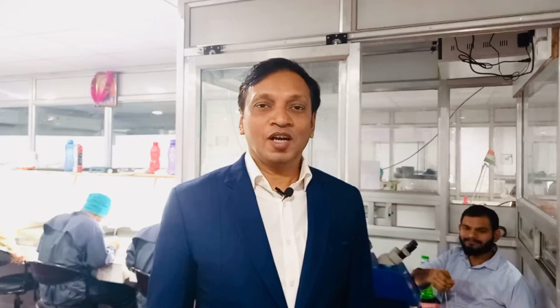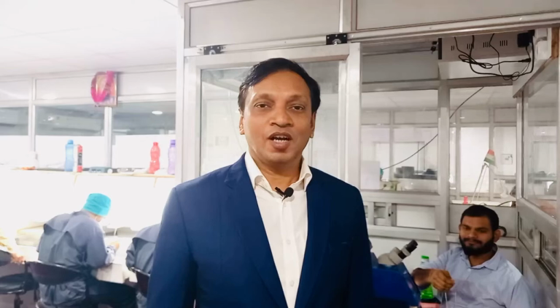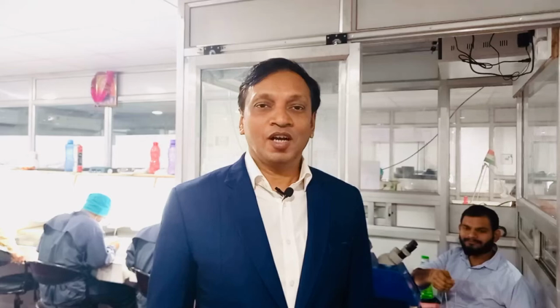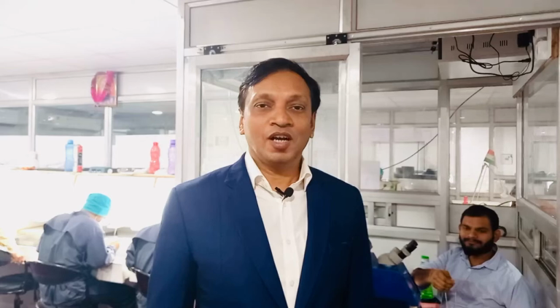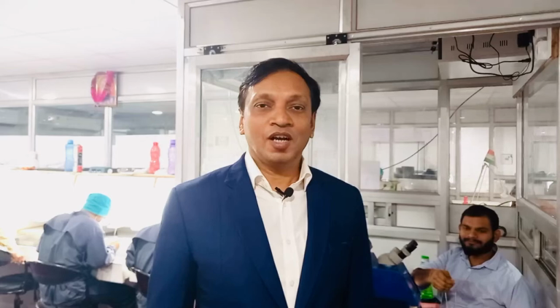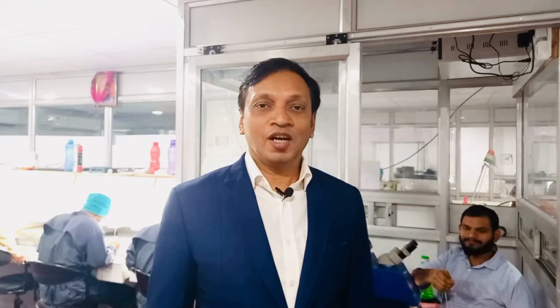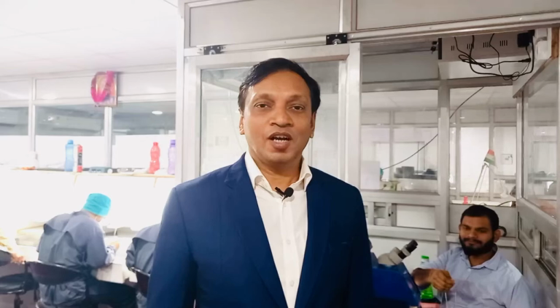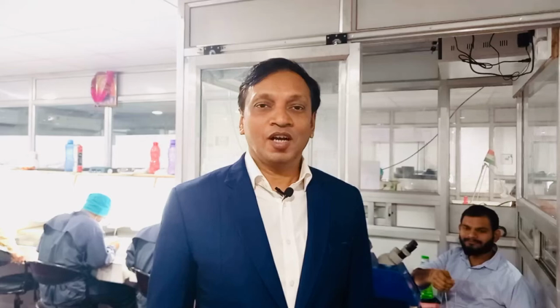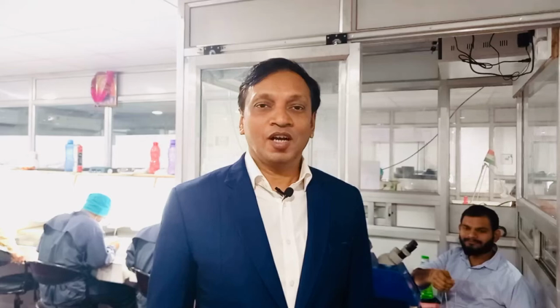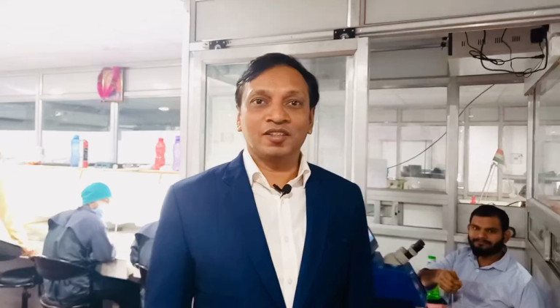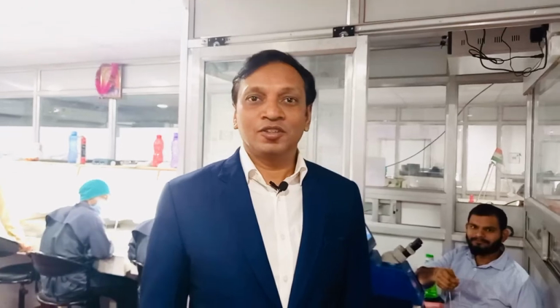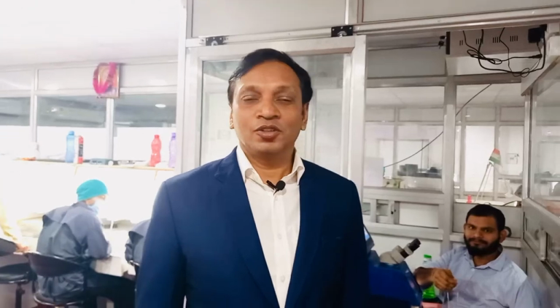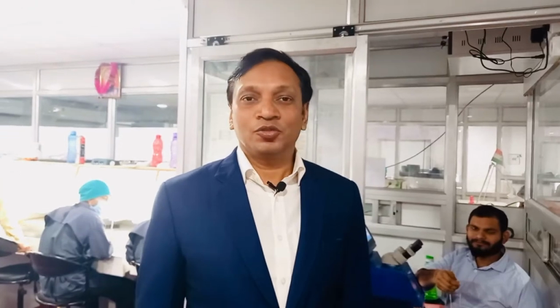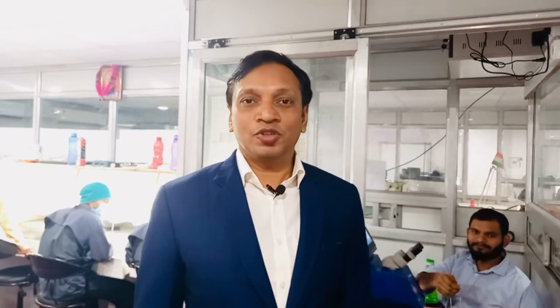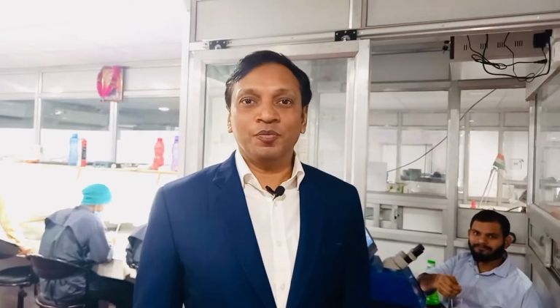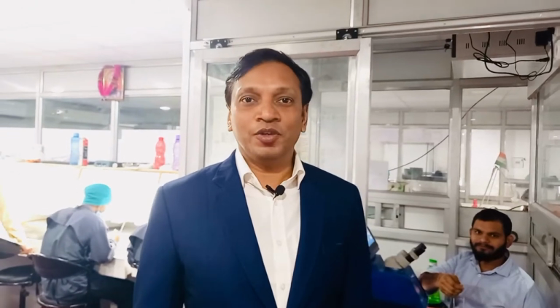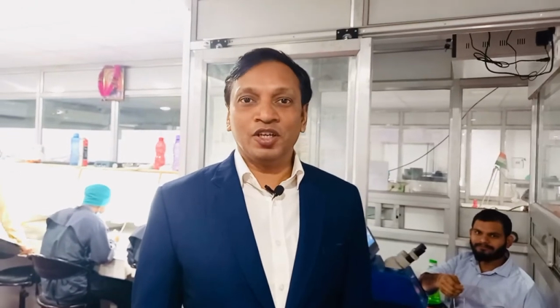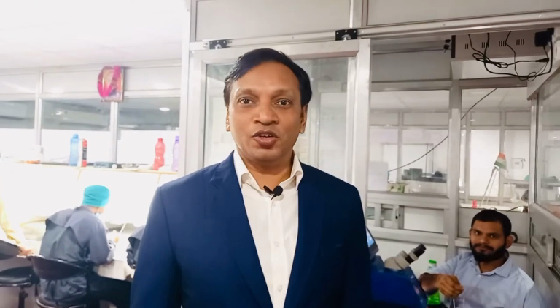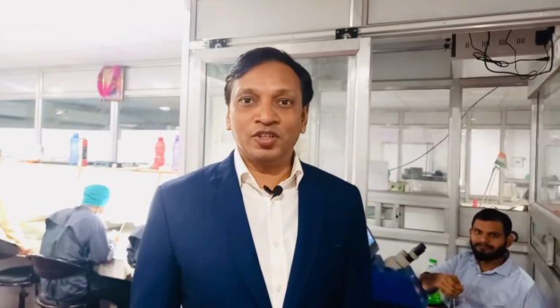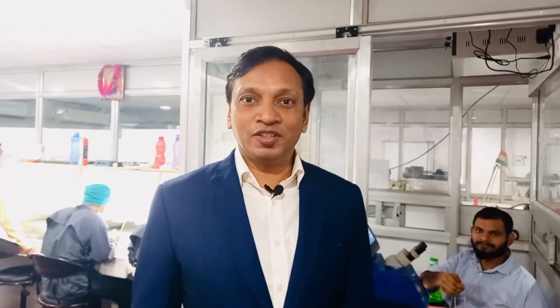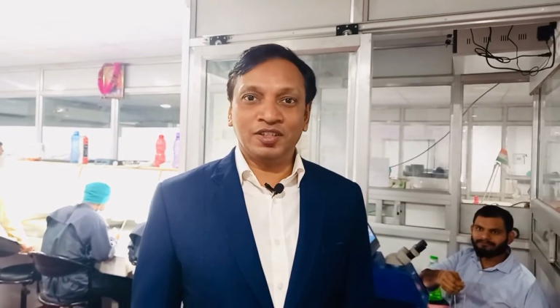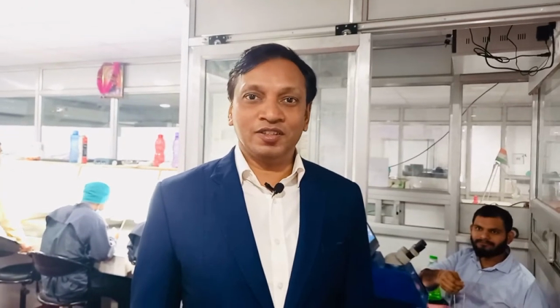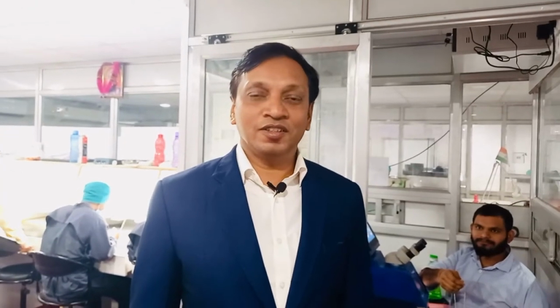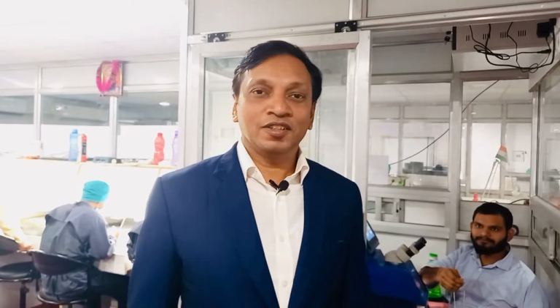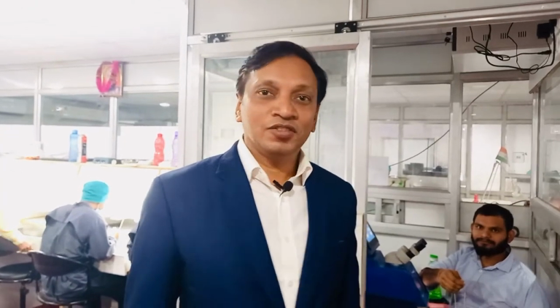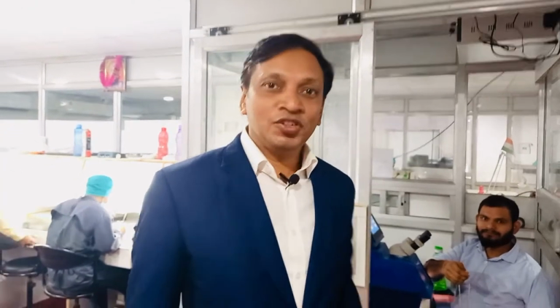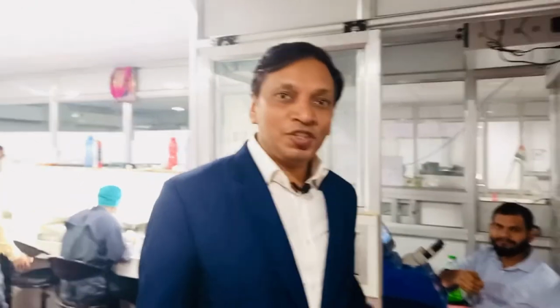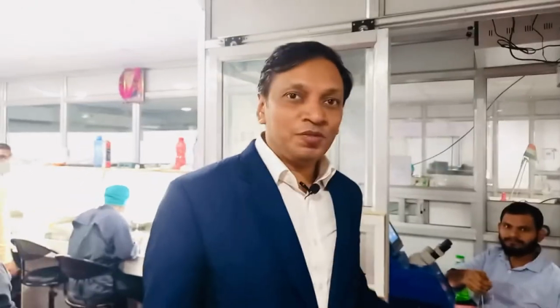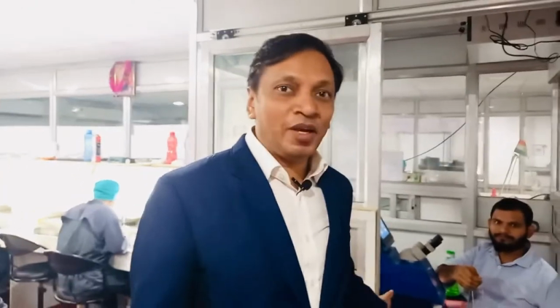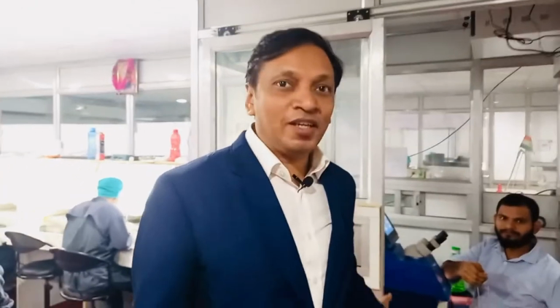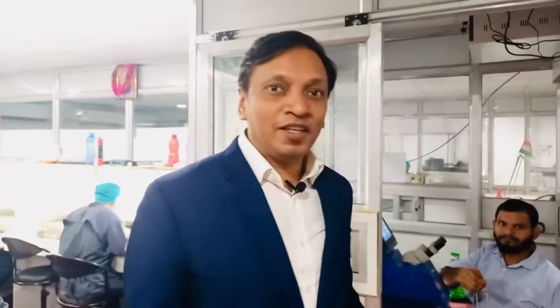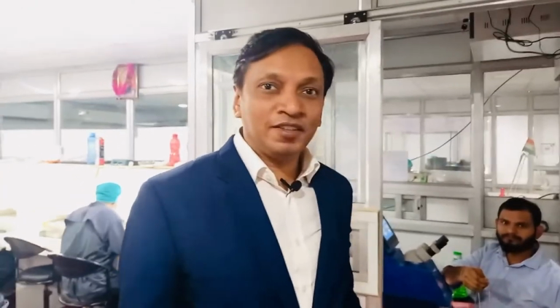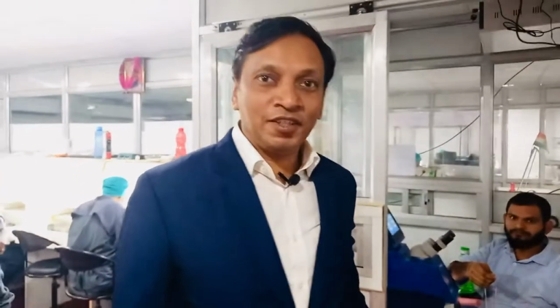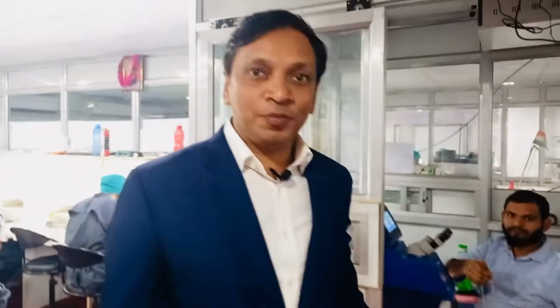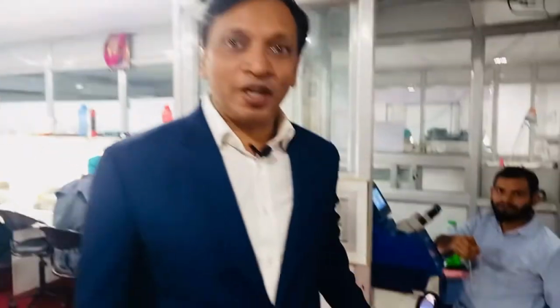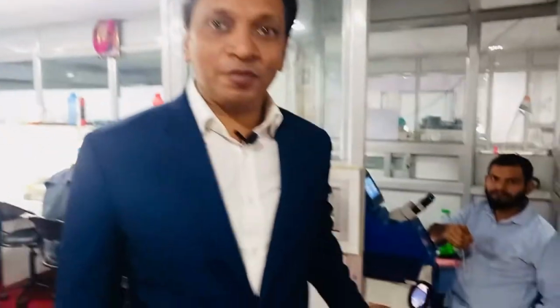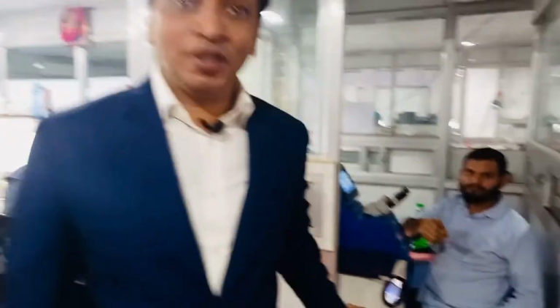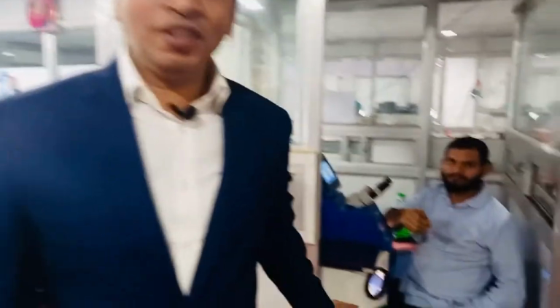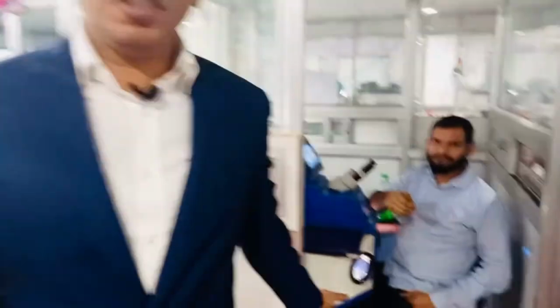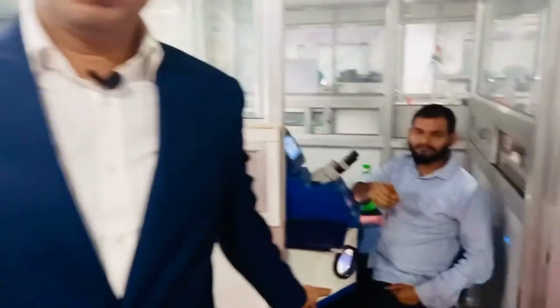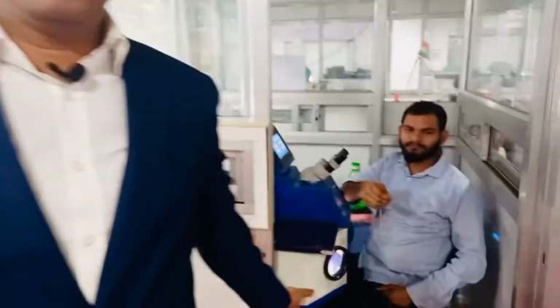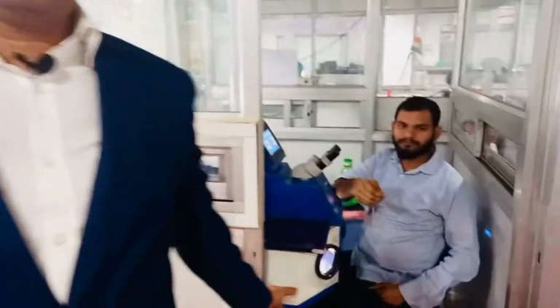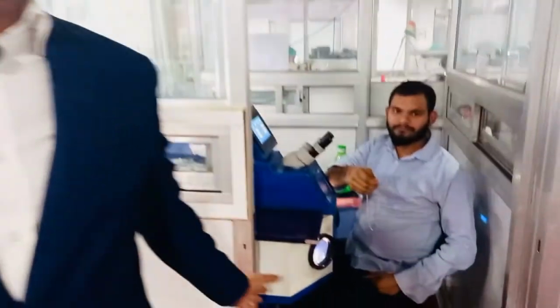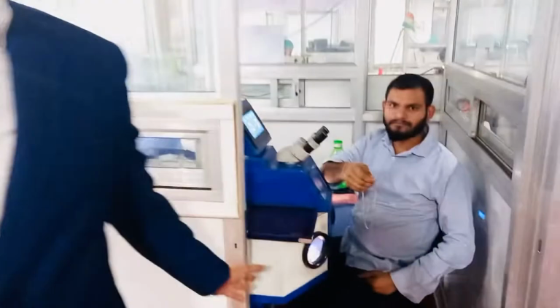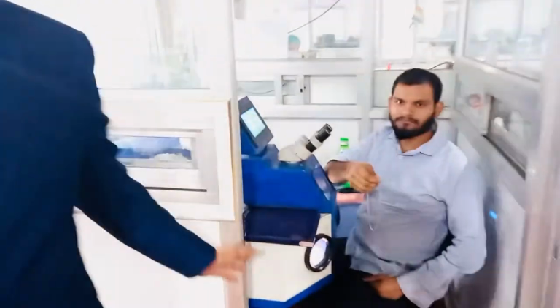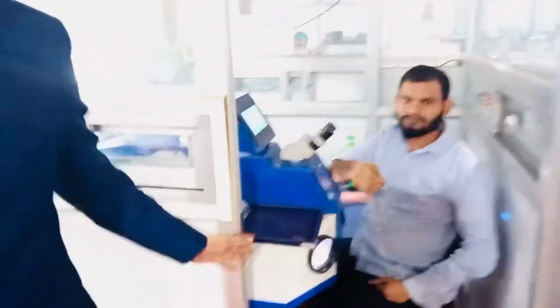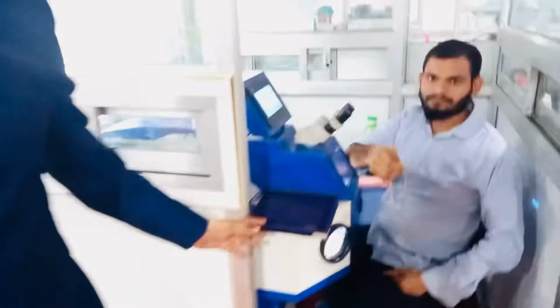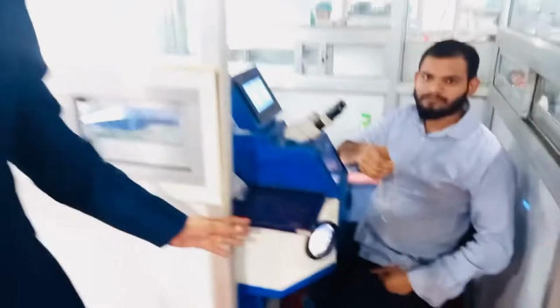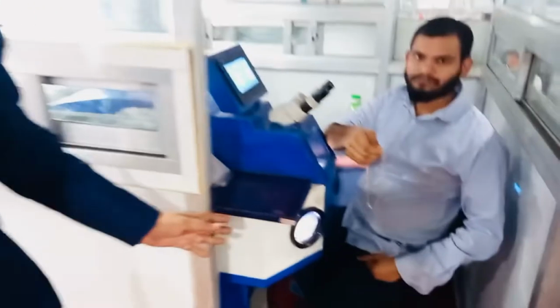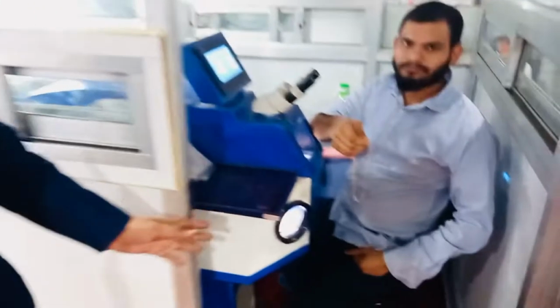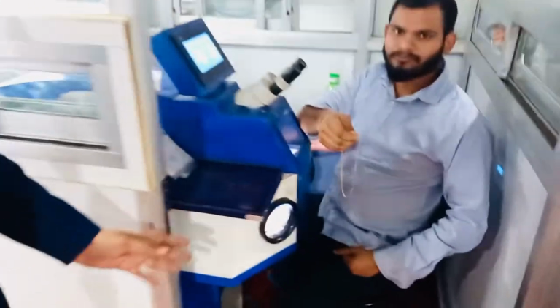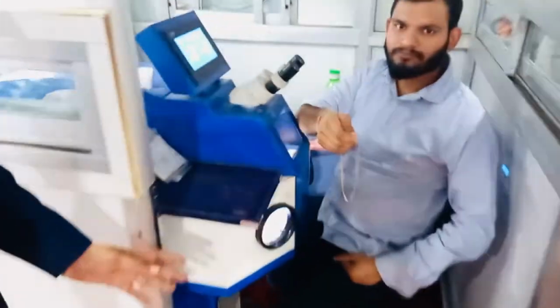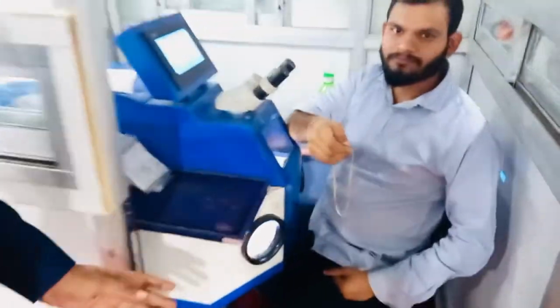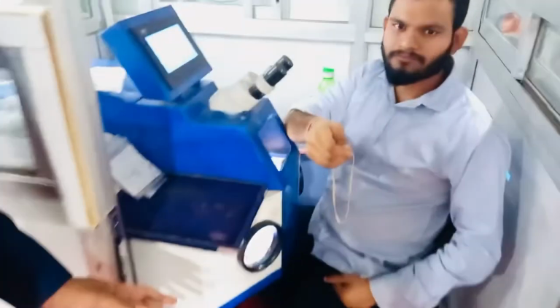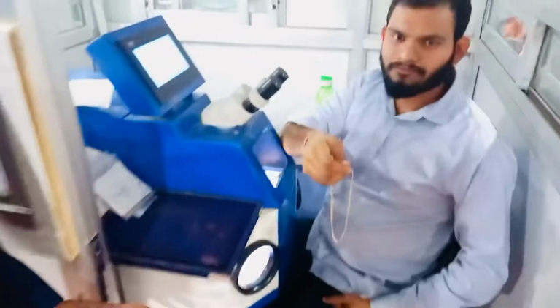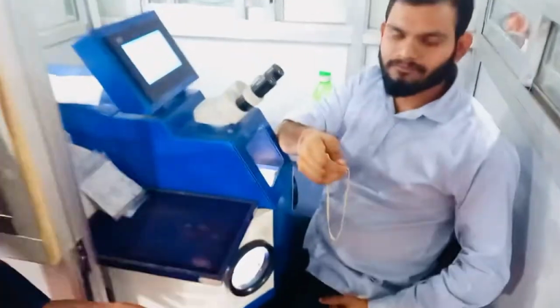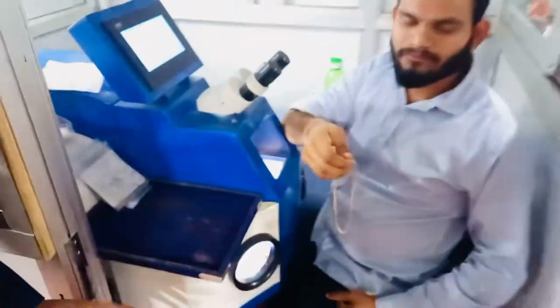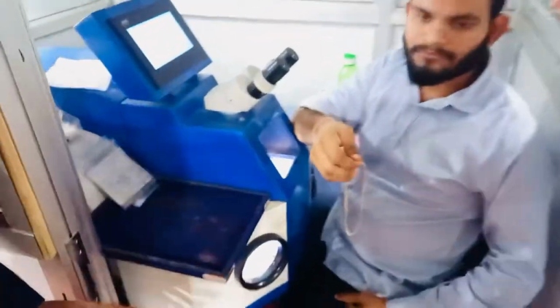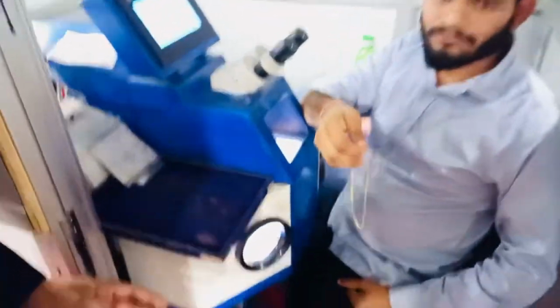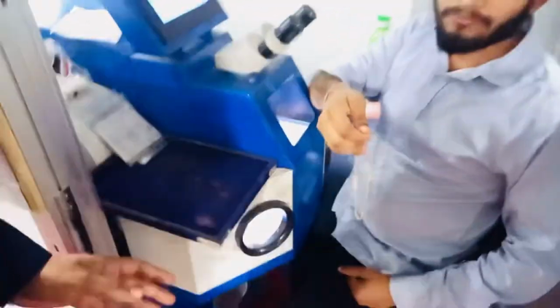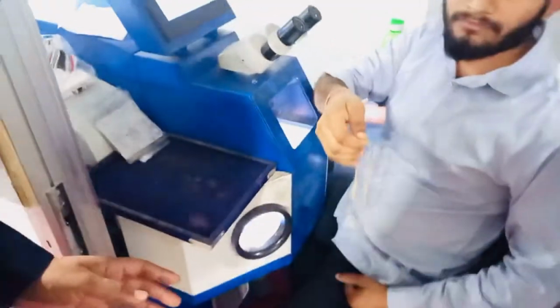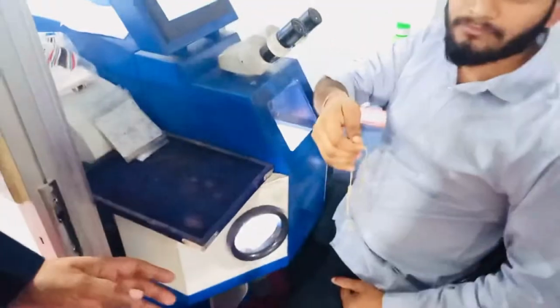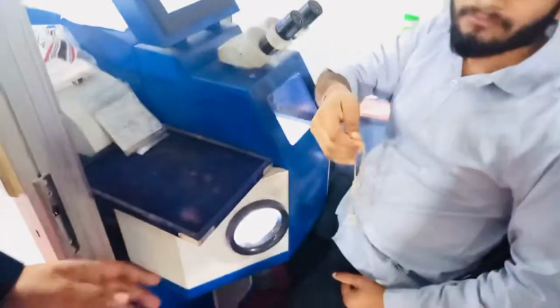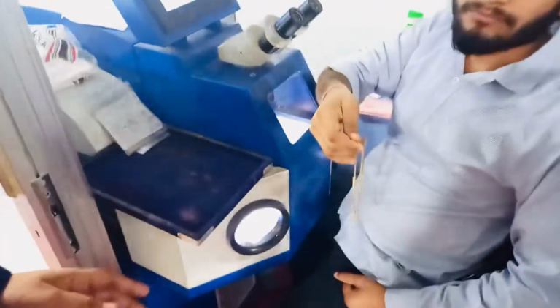Hi, I am Raja from VR Overseas. This is my laser department, where the jewelry pieces get soldered.